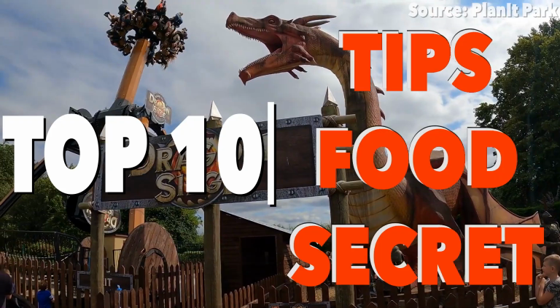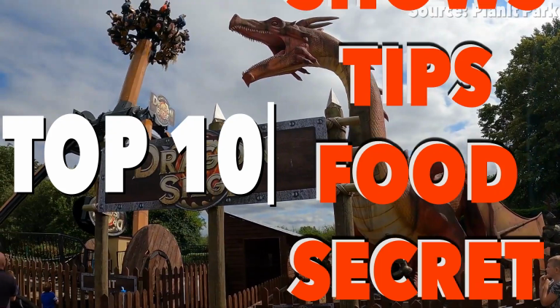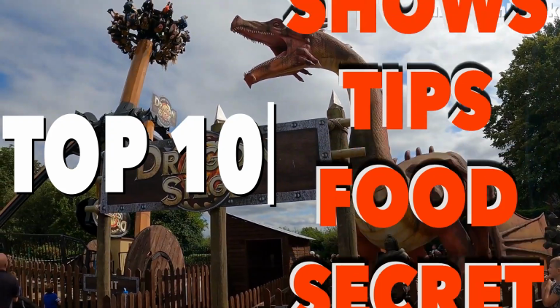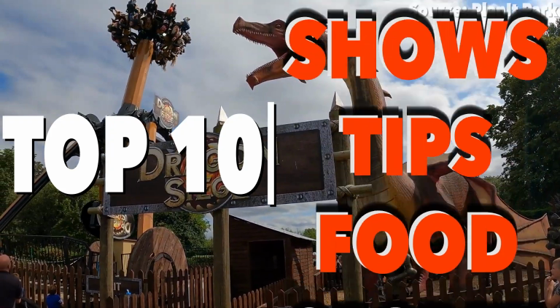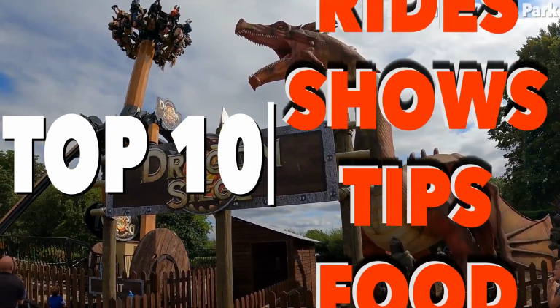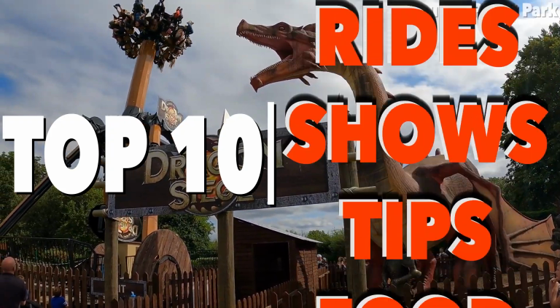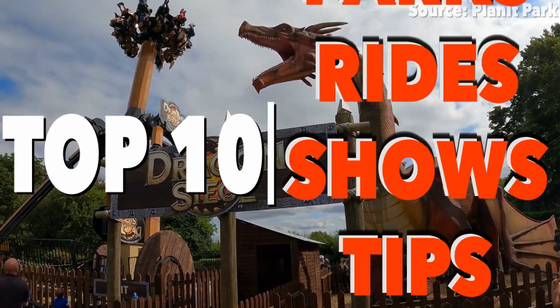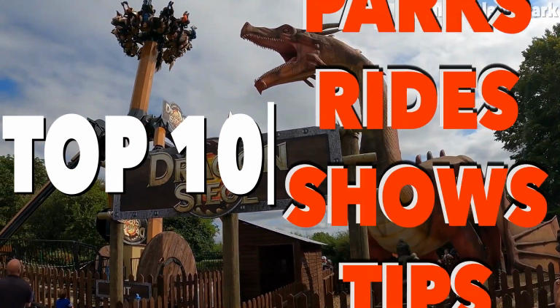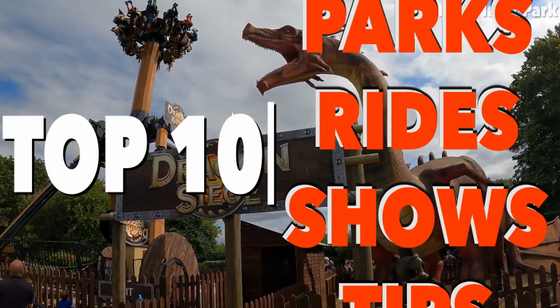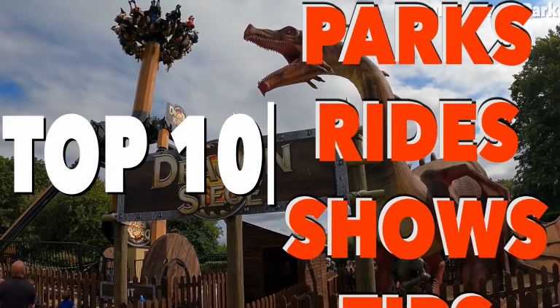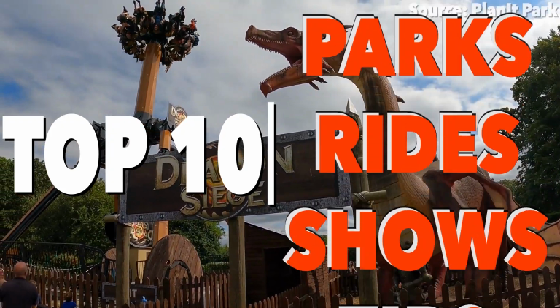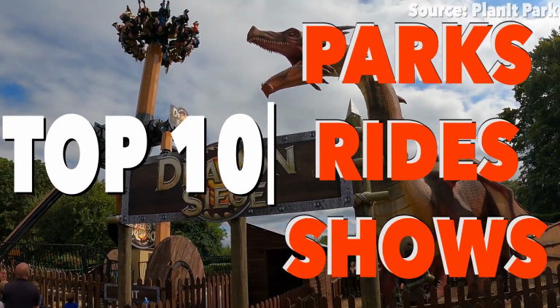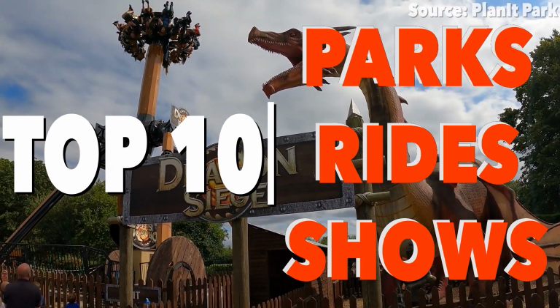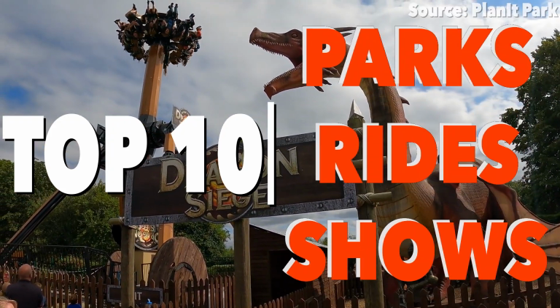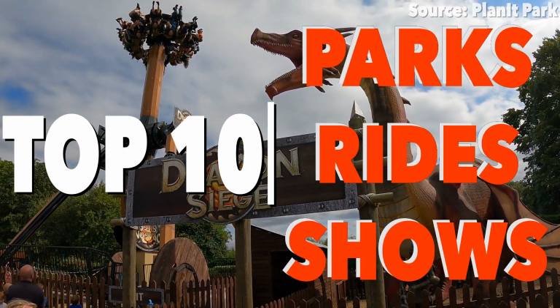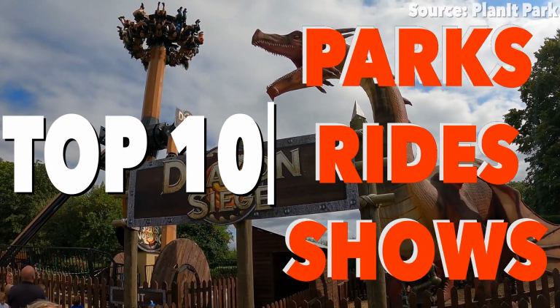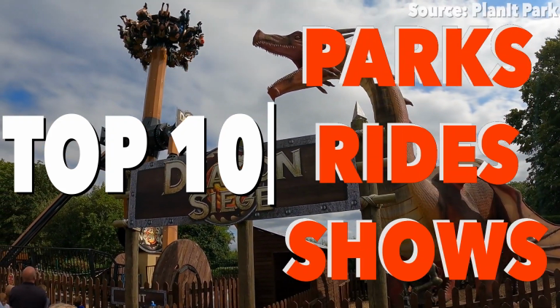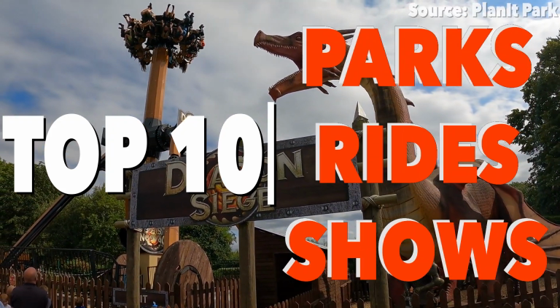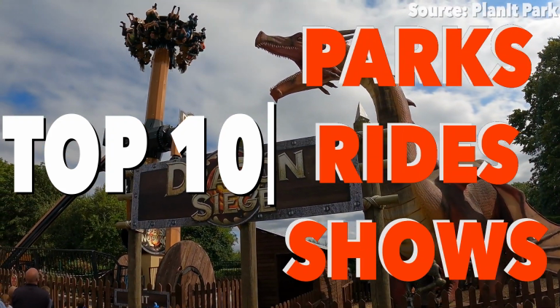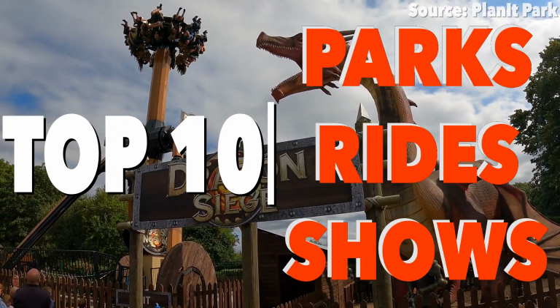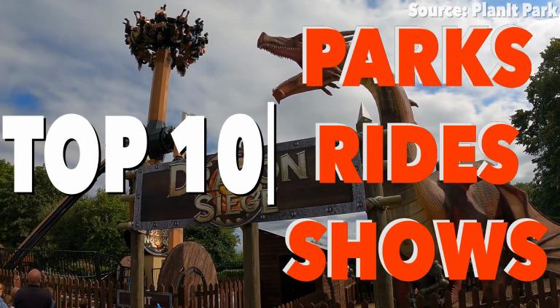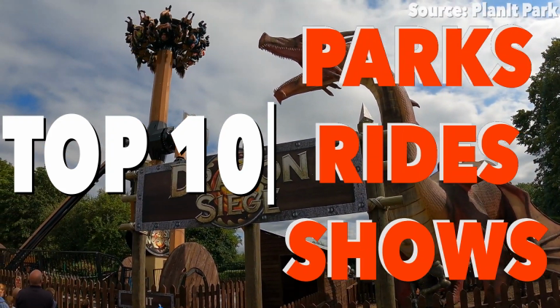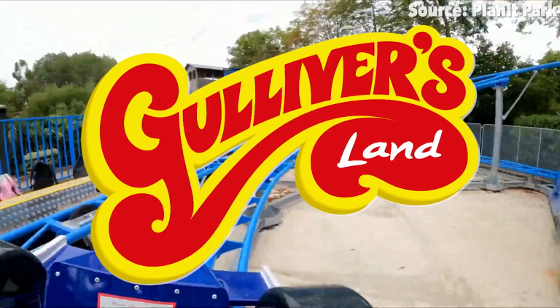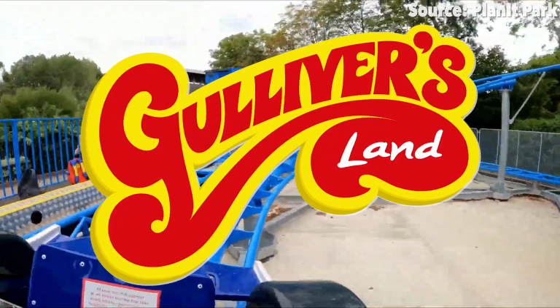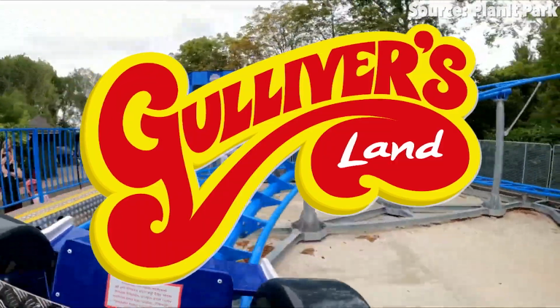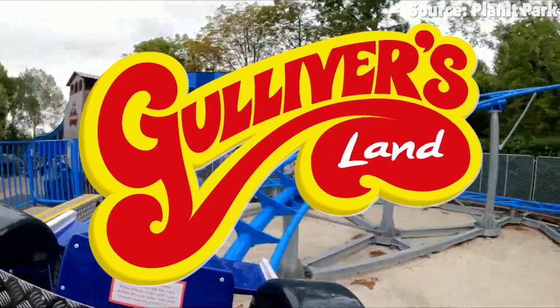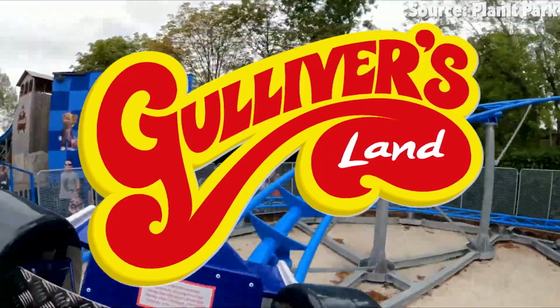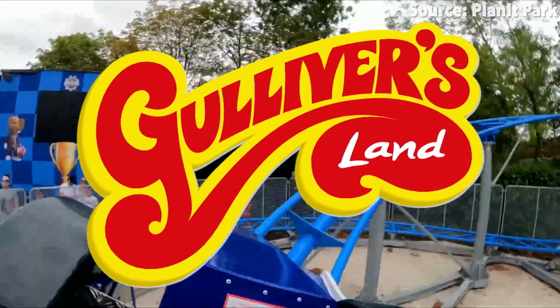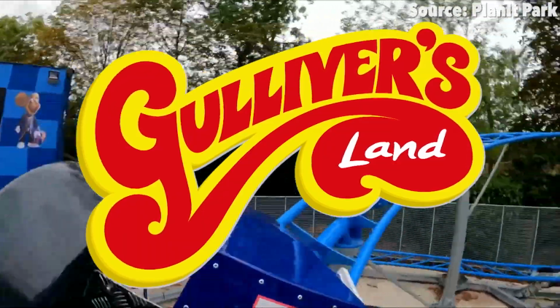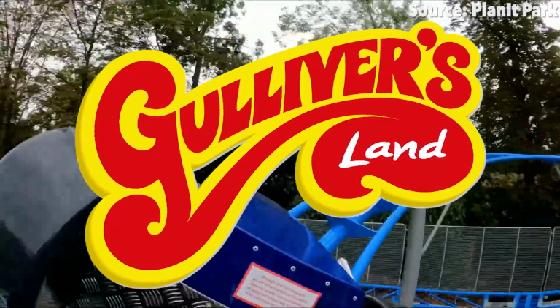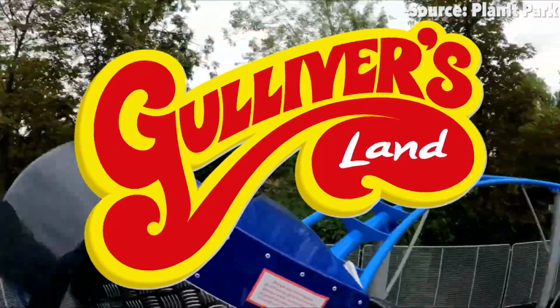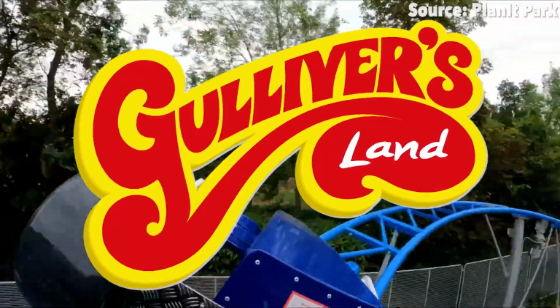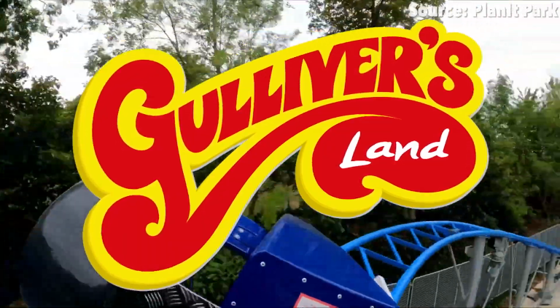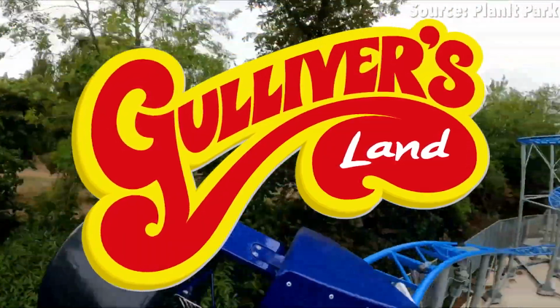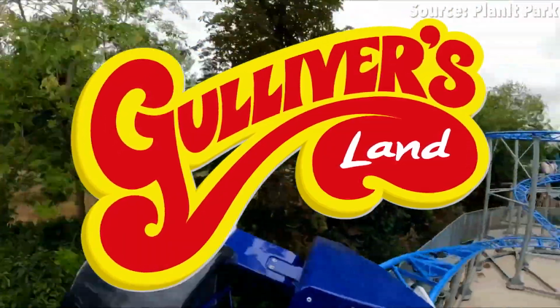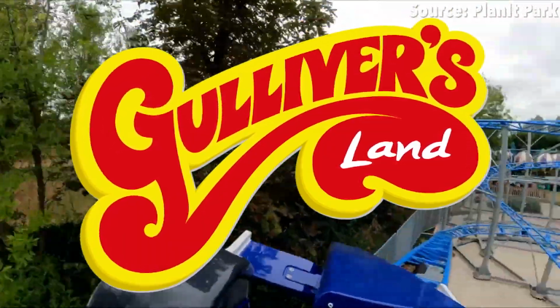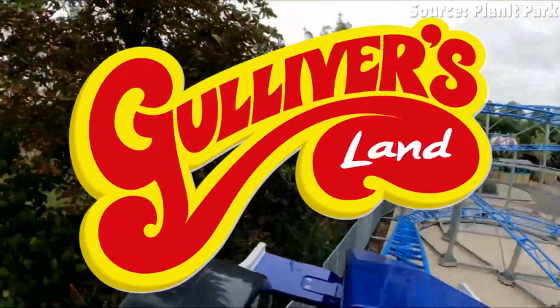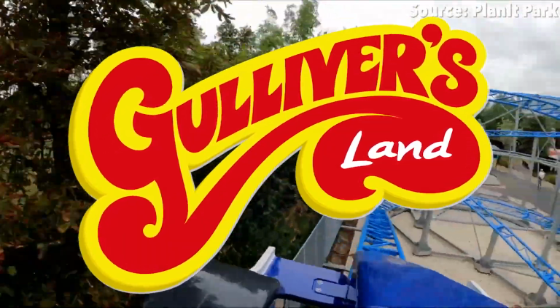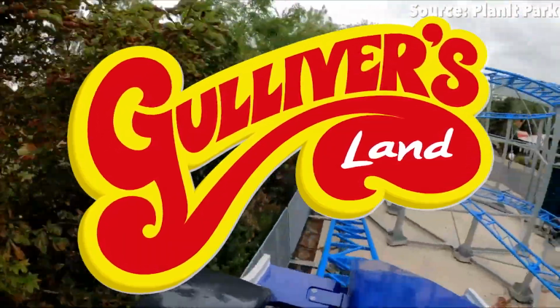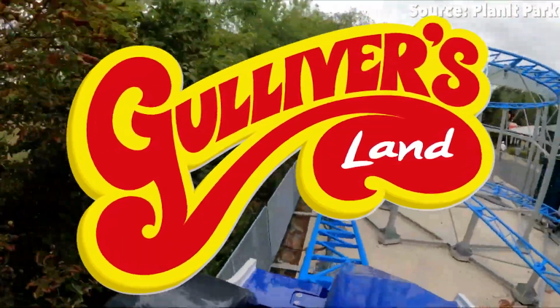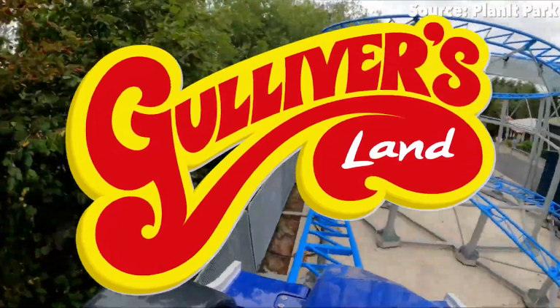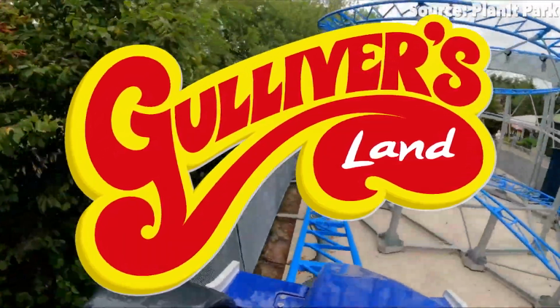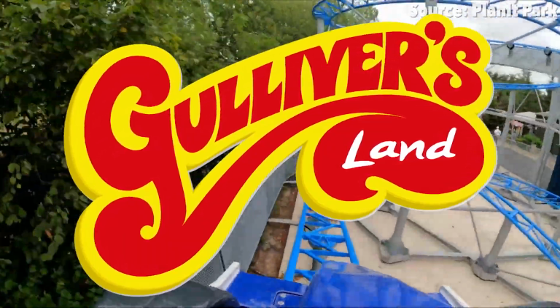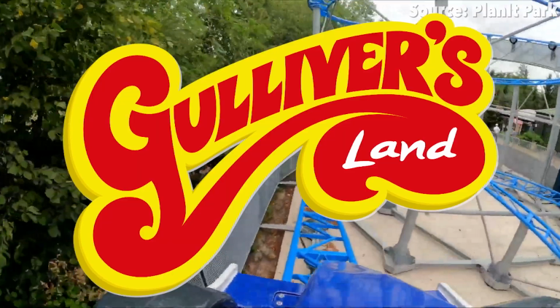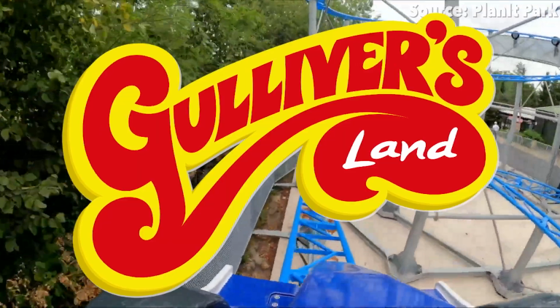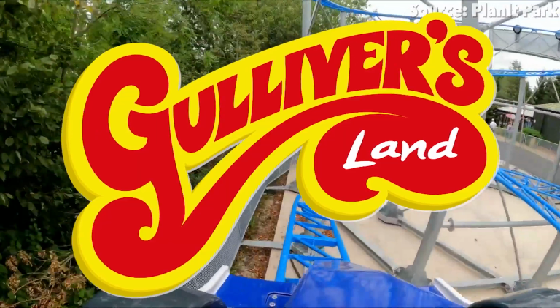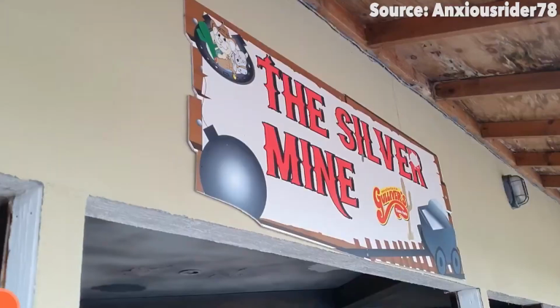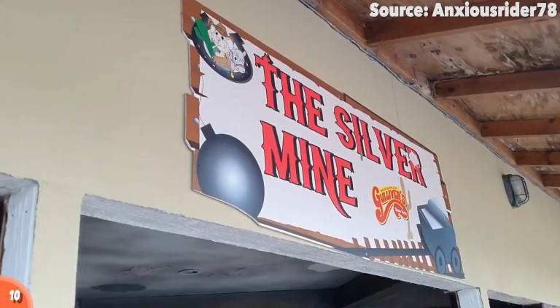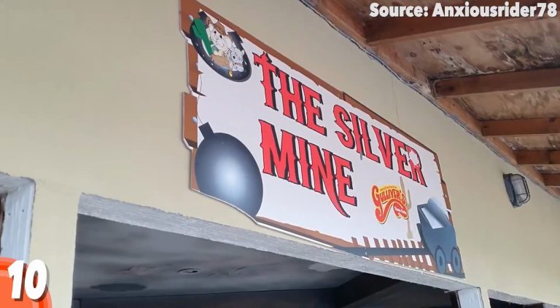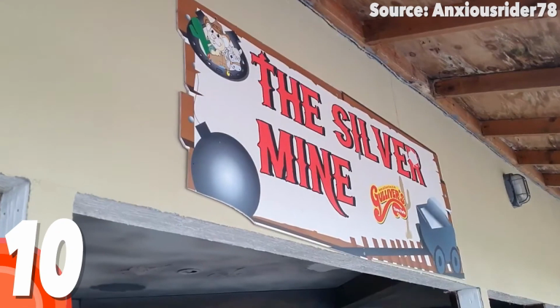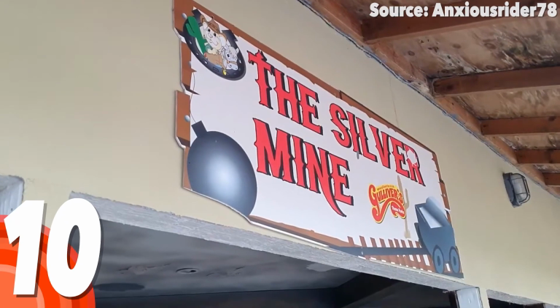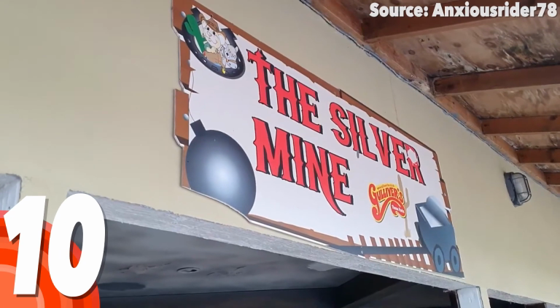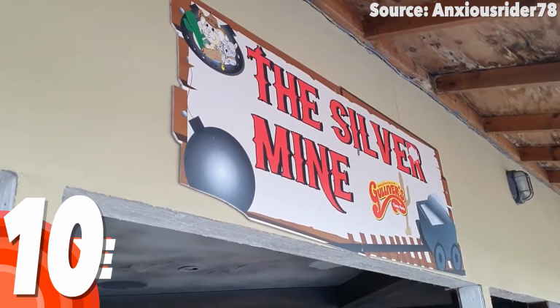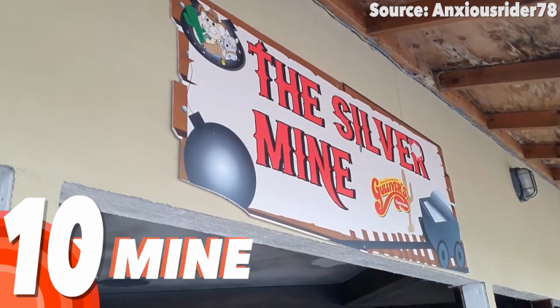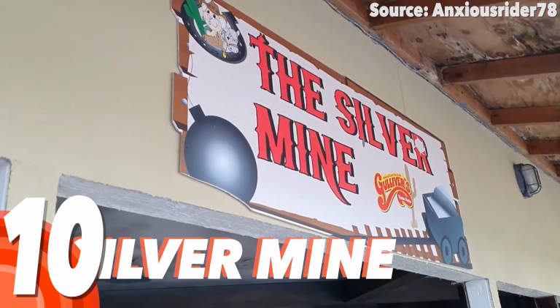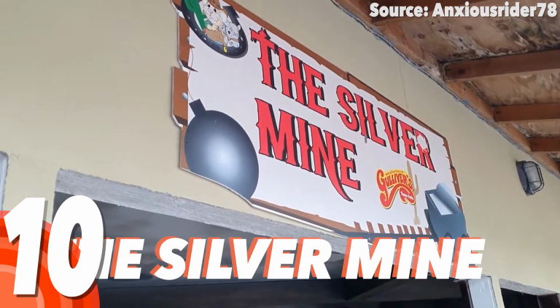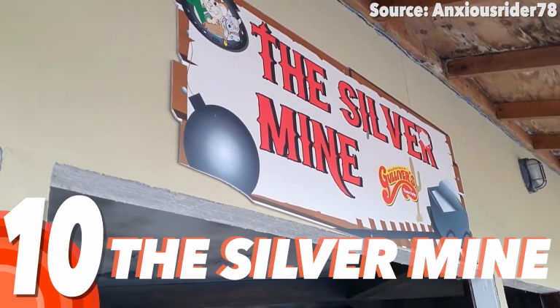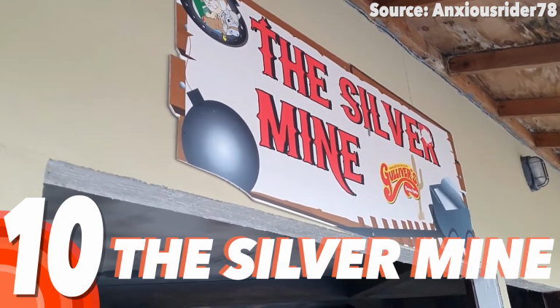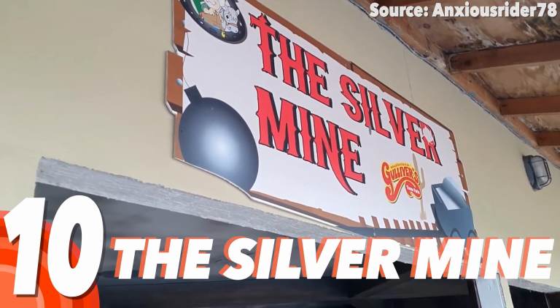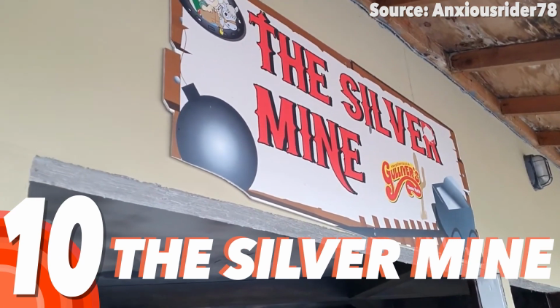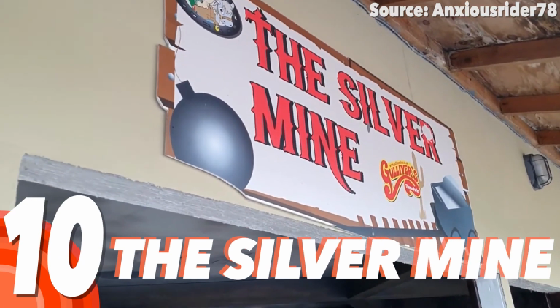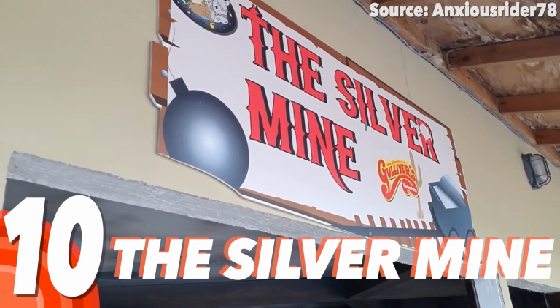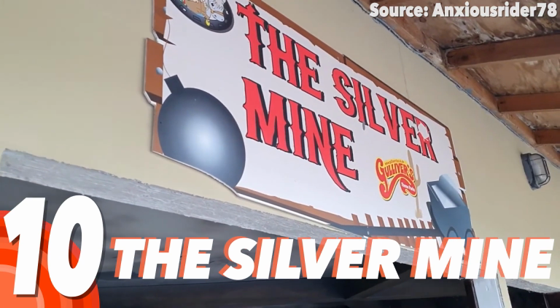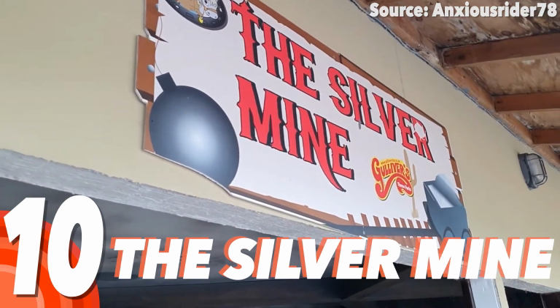Let's count down the top 10 rides at Gulliver's Land, Milton Keynes. Number 10: Silver Mine.